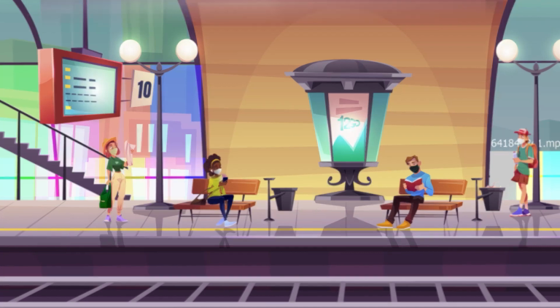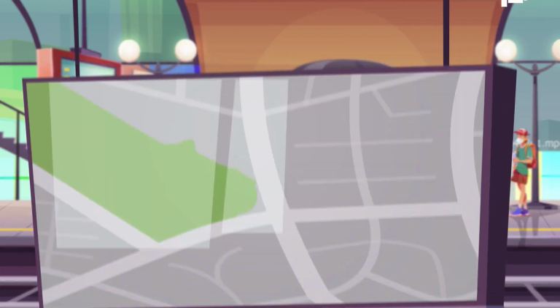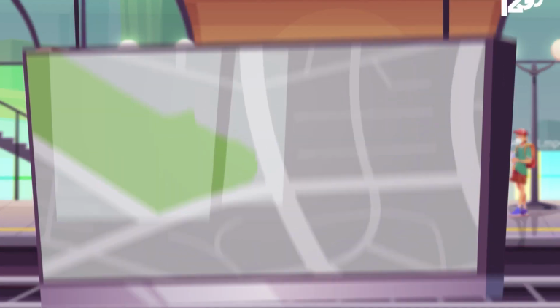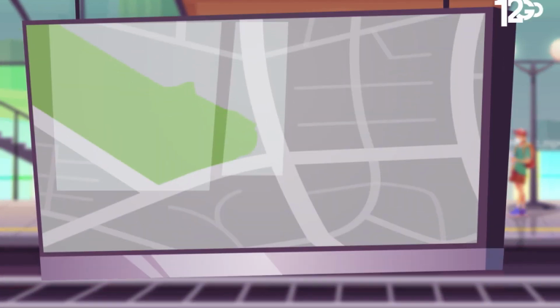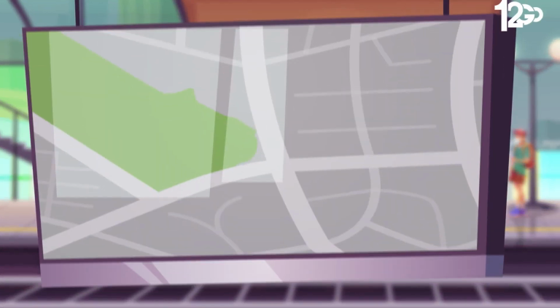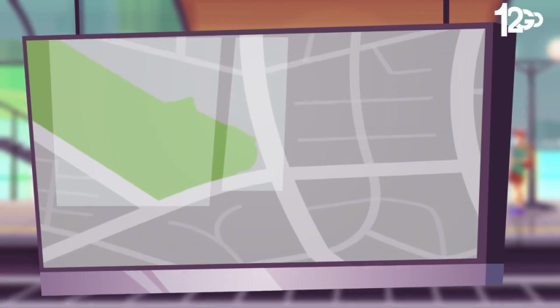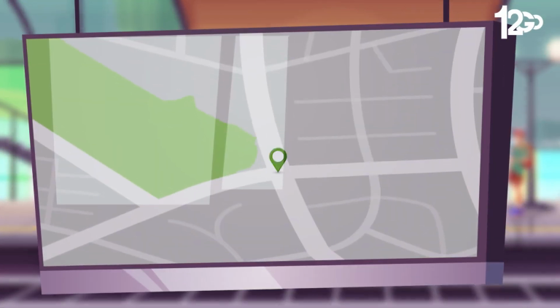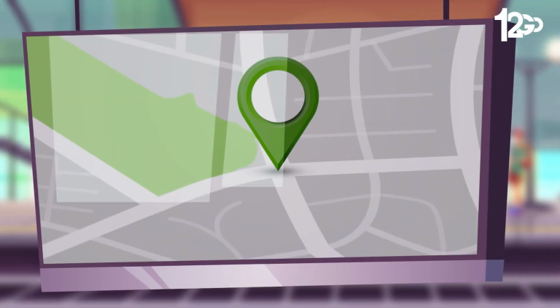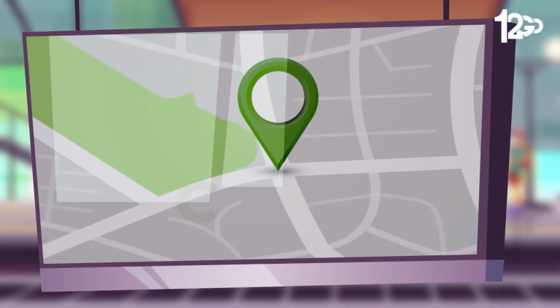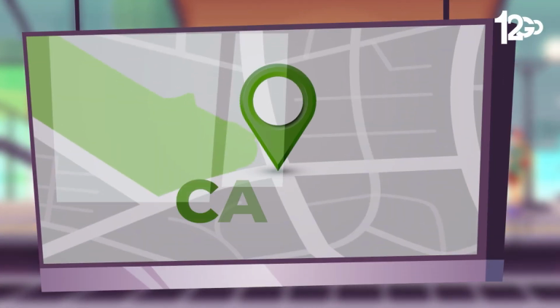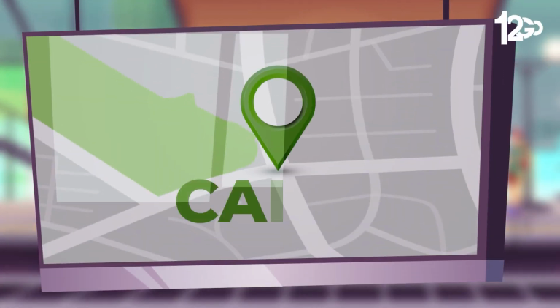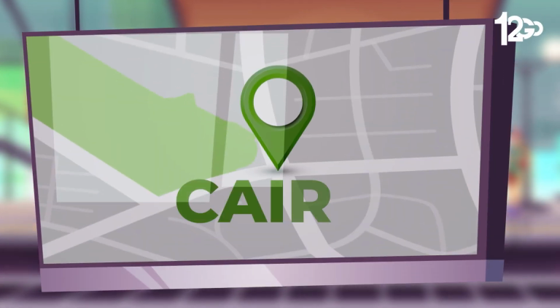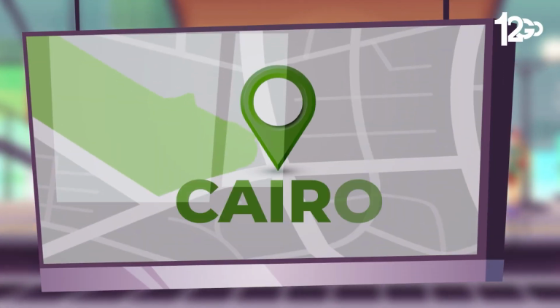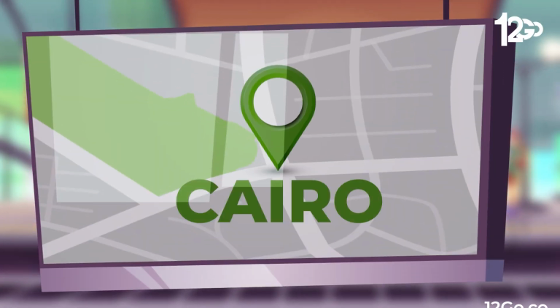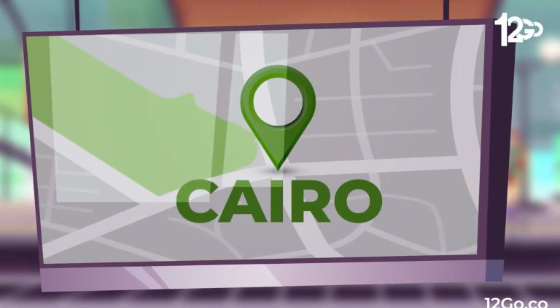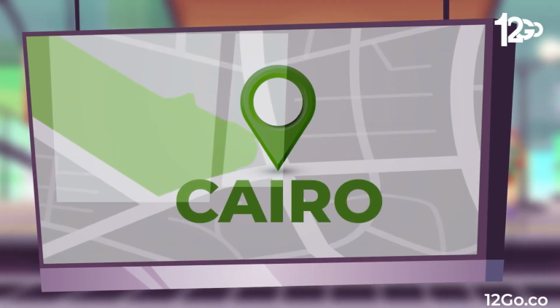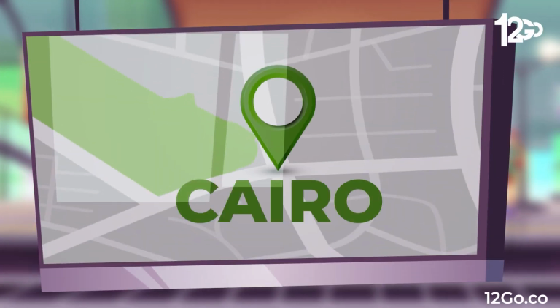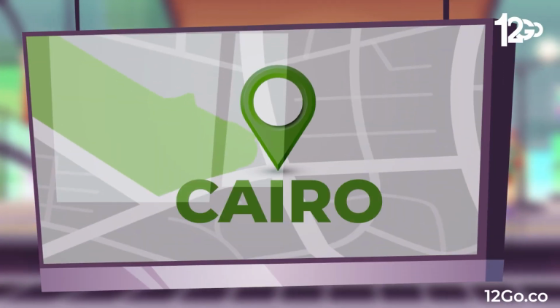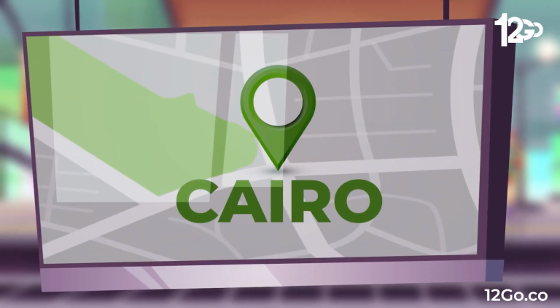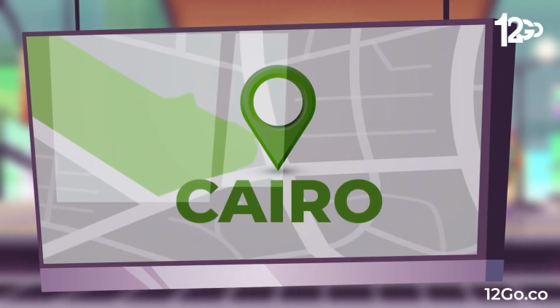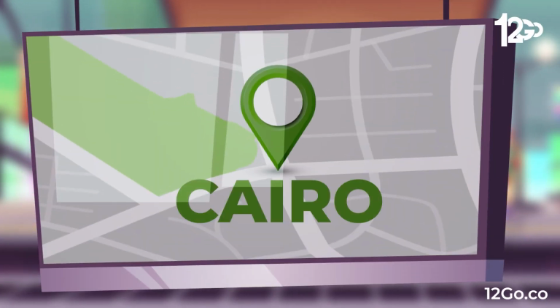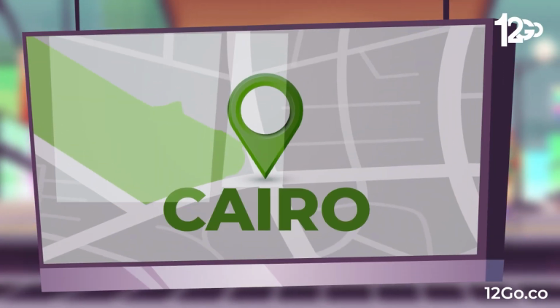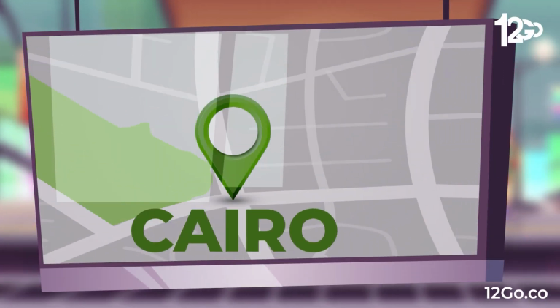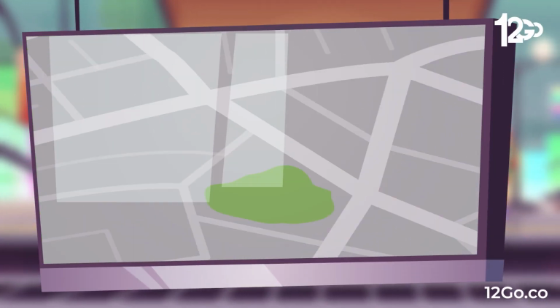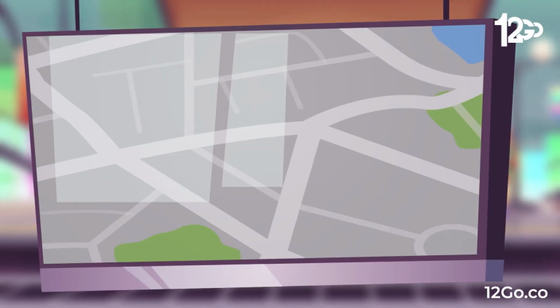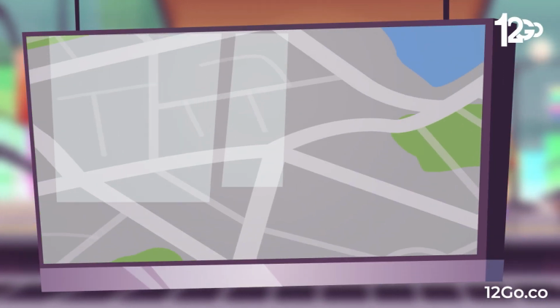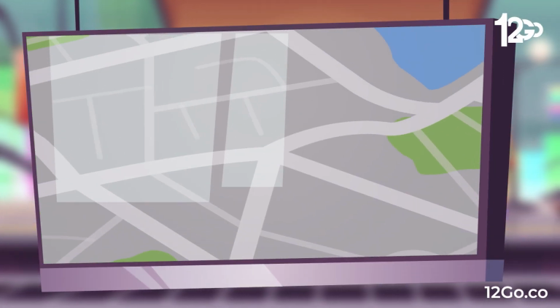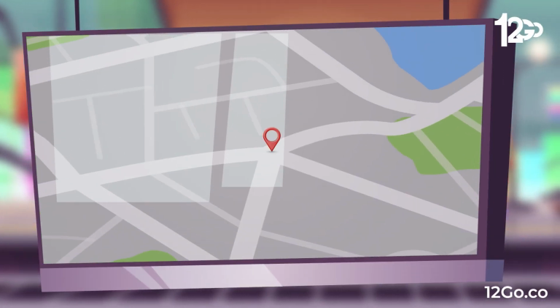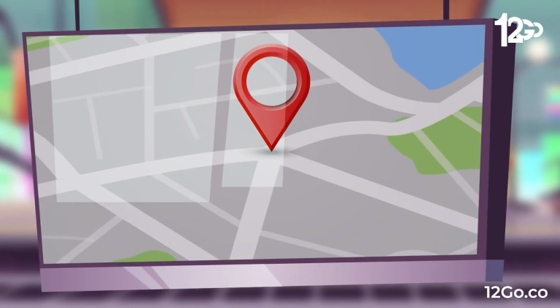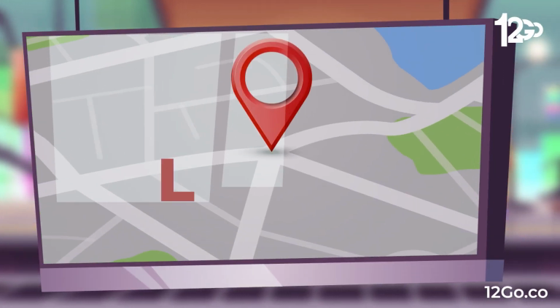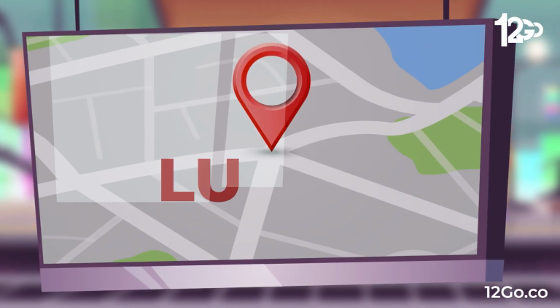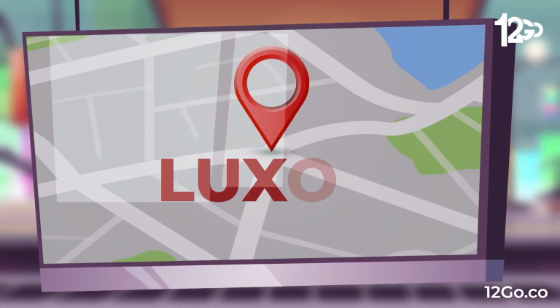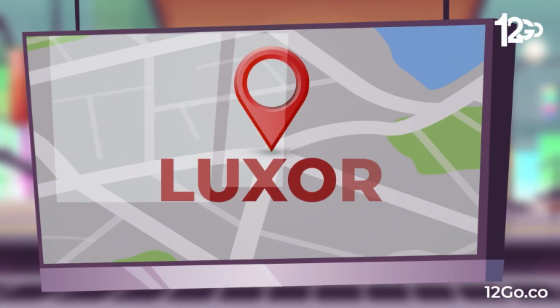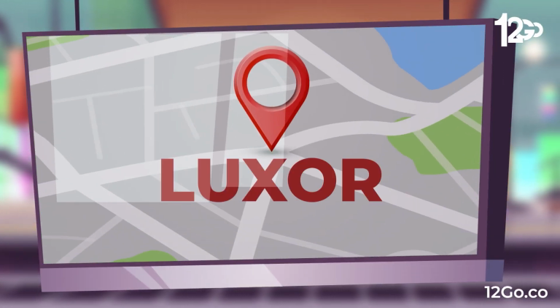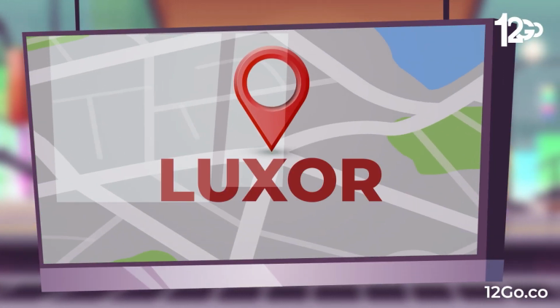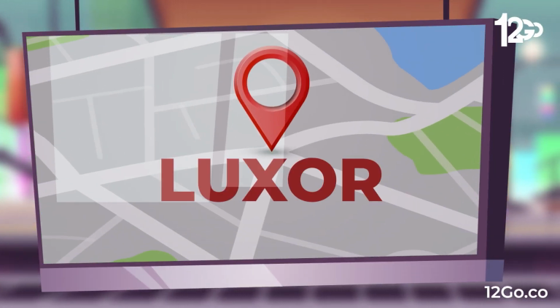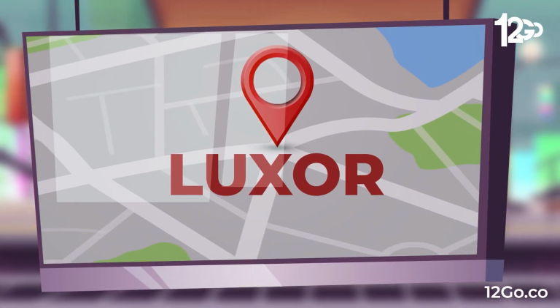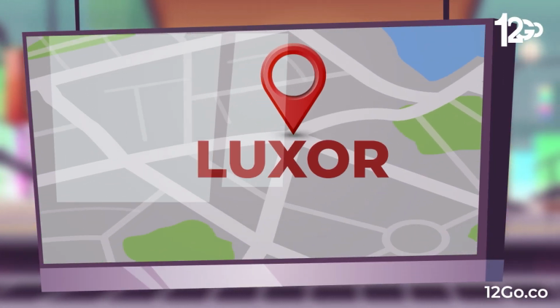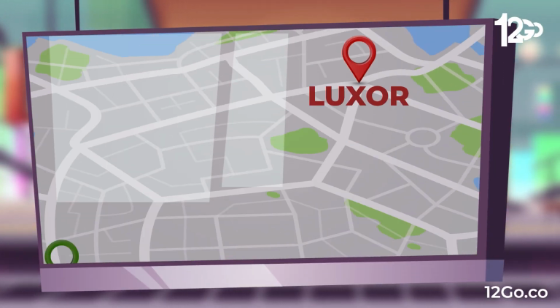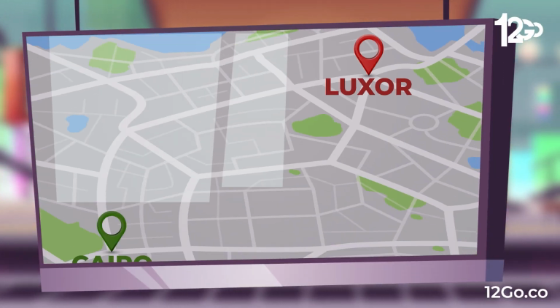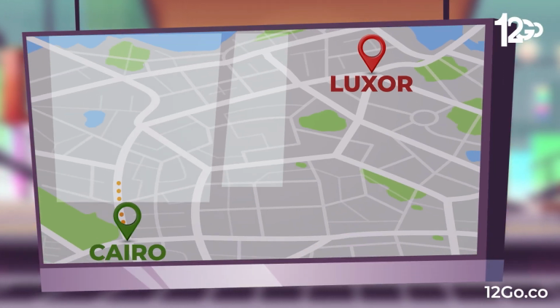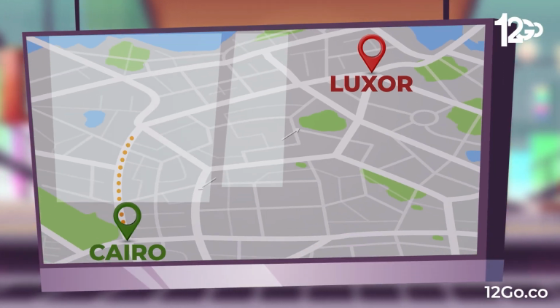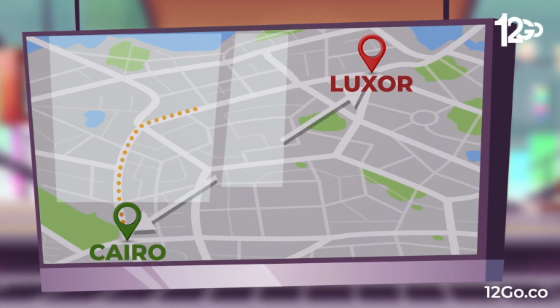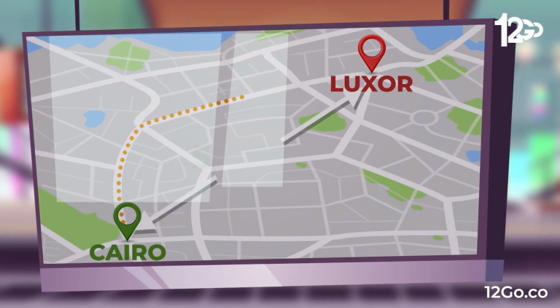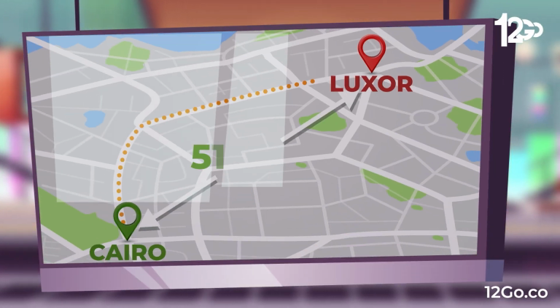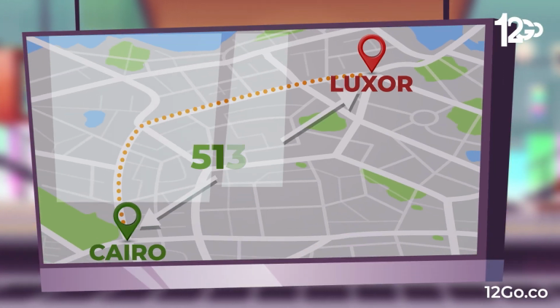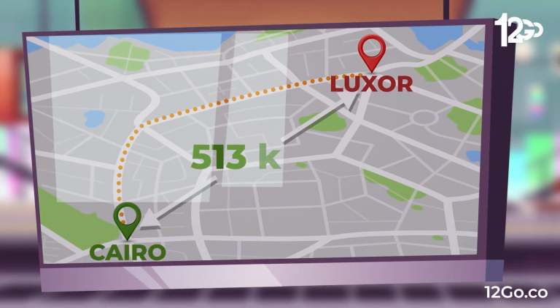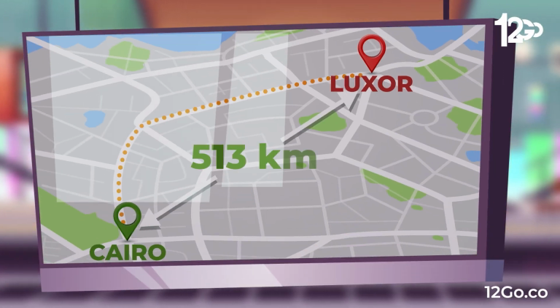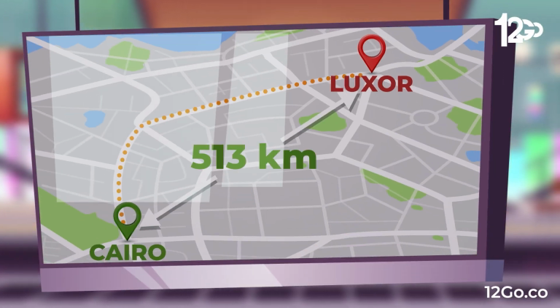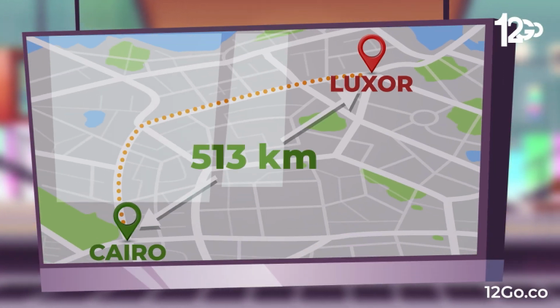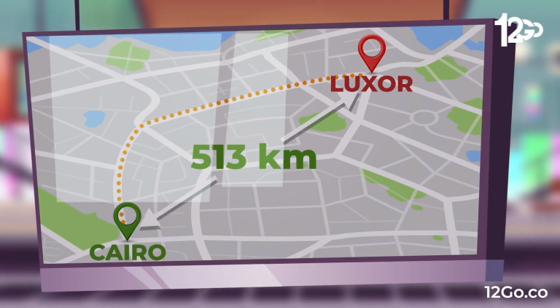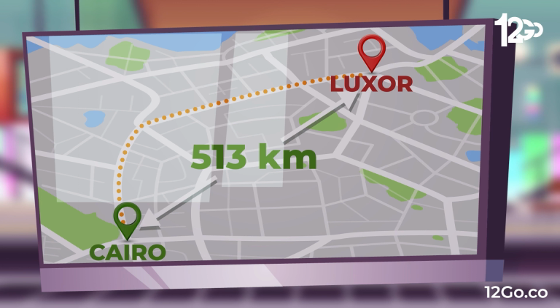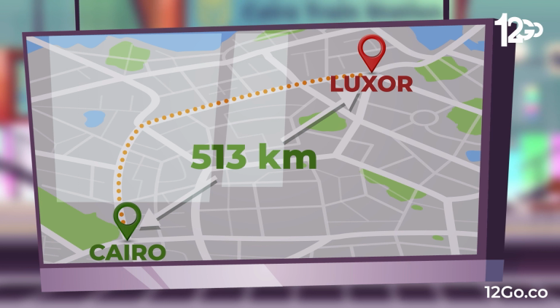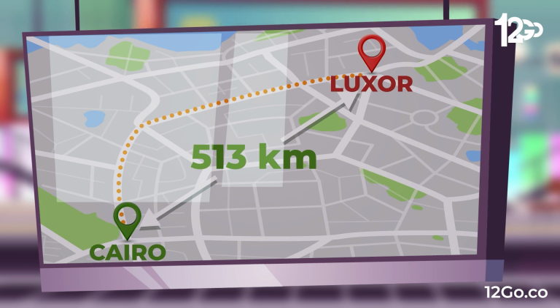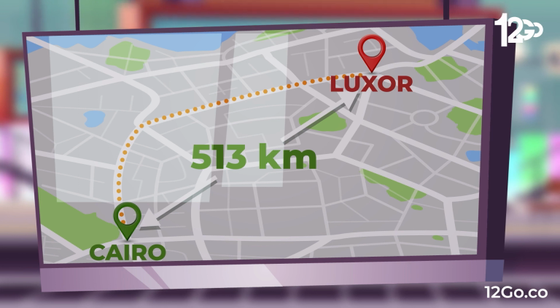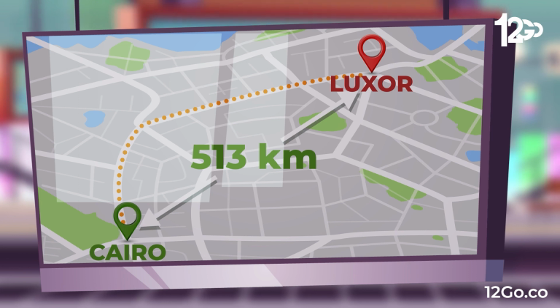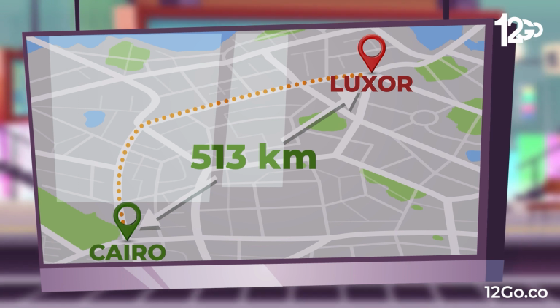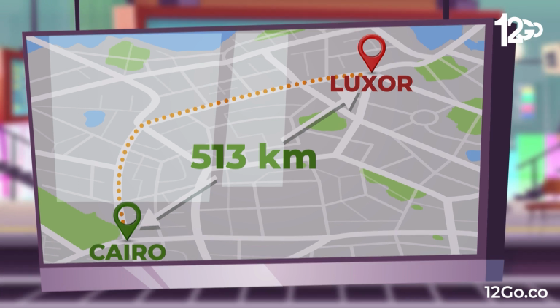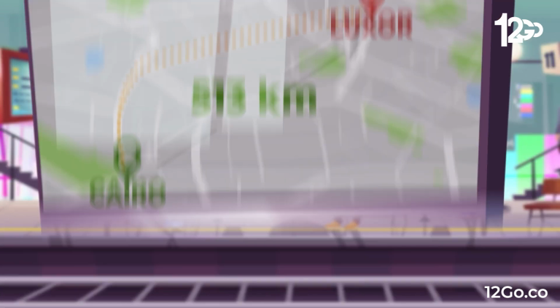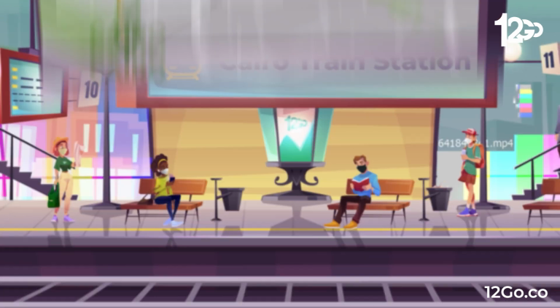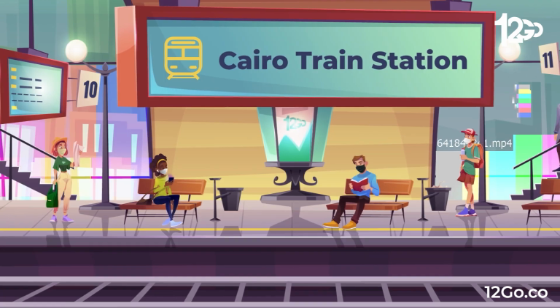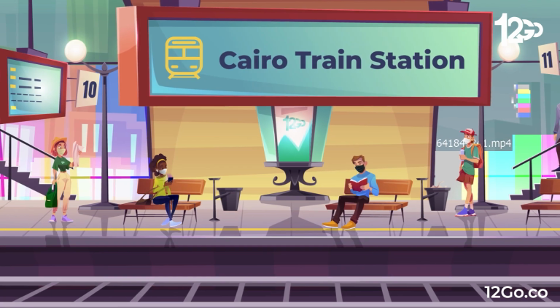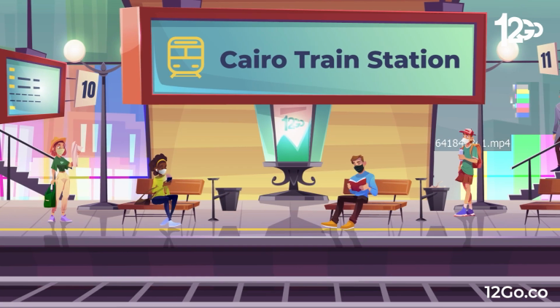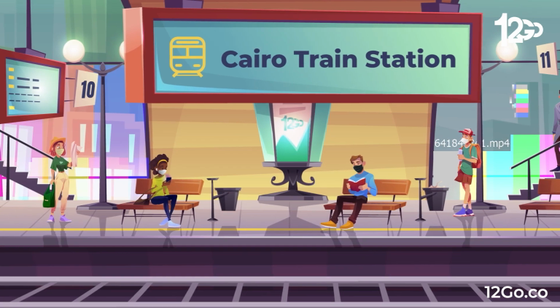Looking to travel from Cairo to Luxor? The distance between these two cities is approximately 513 kilometers.